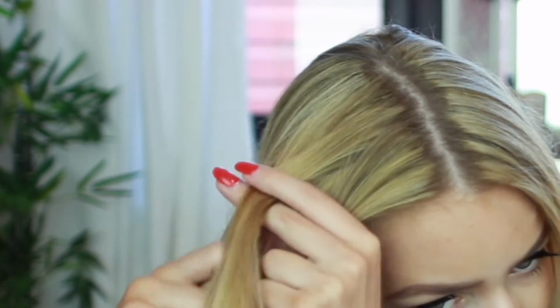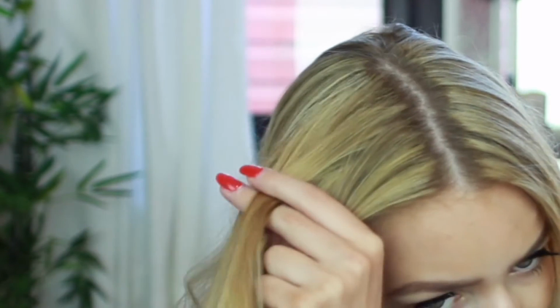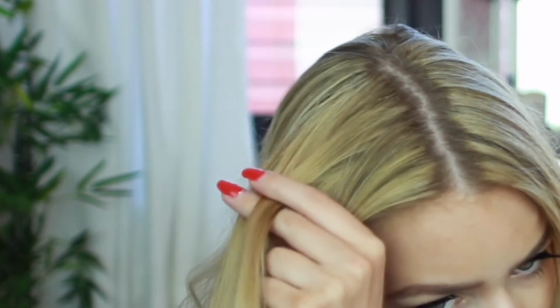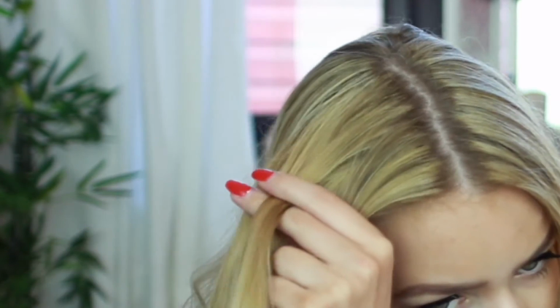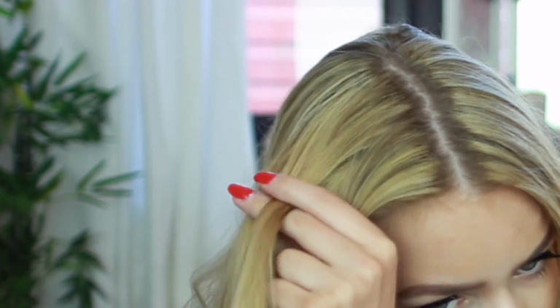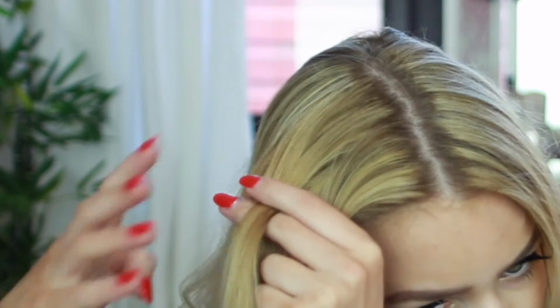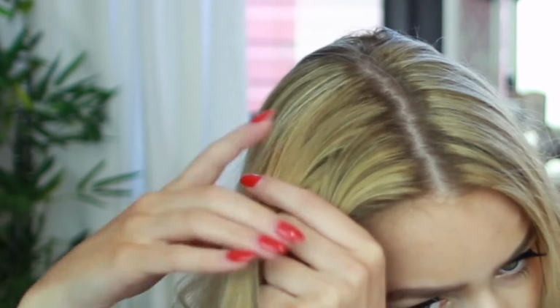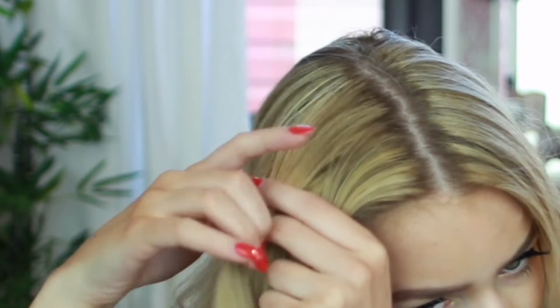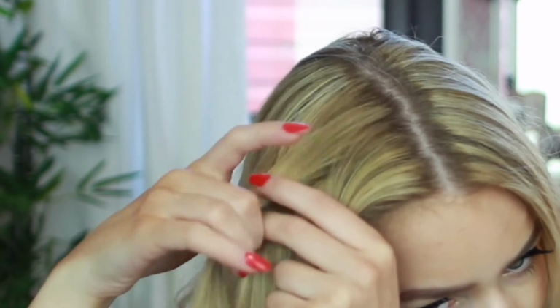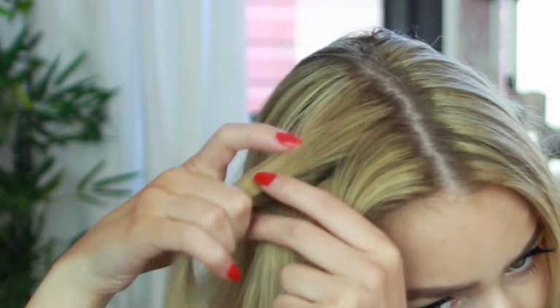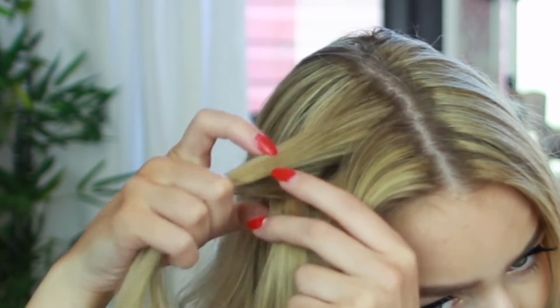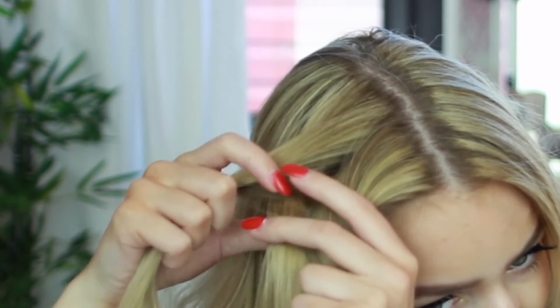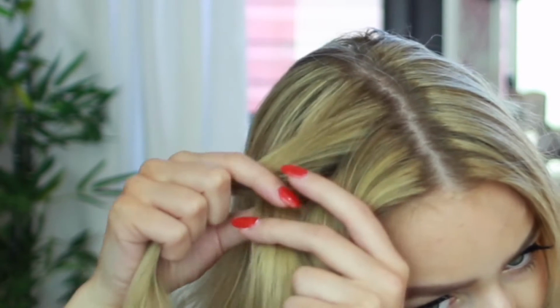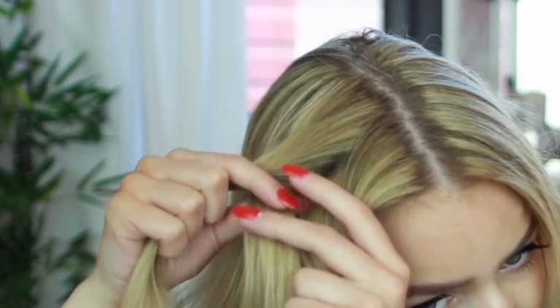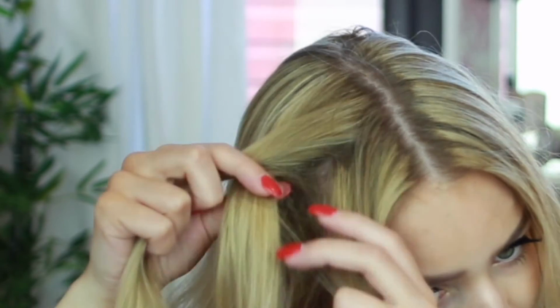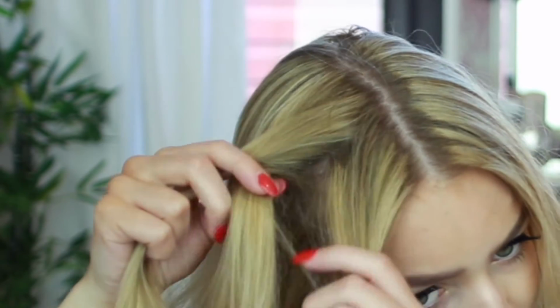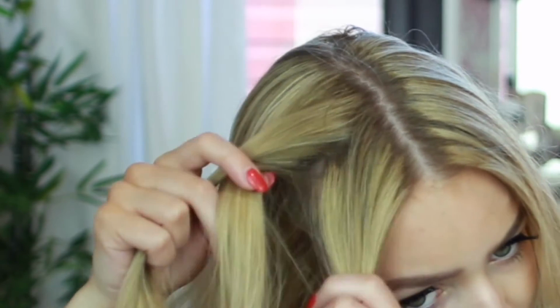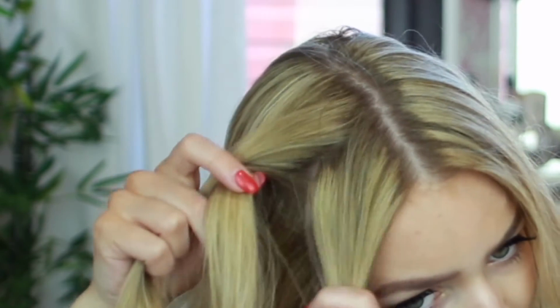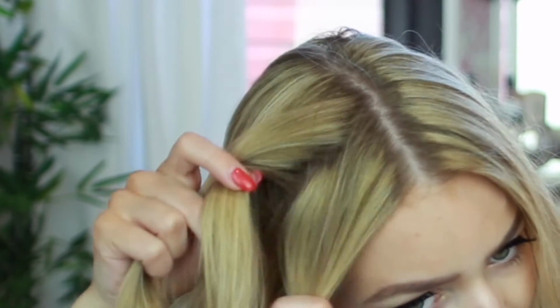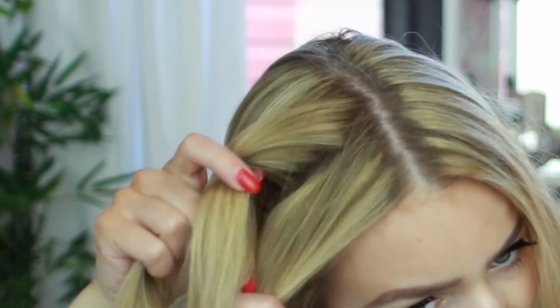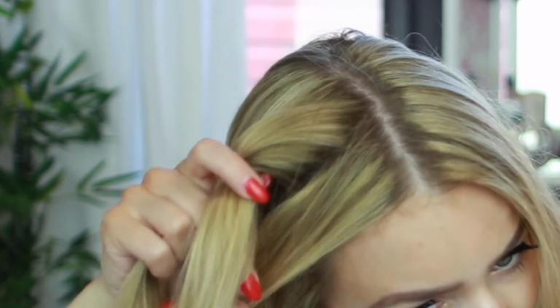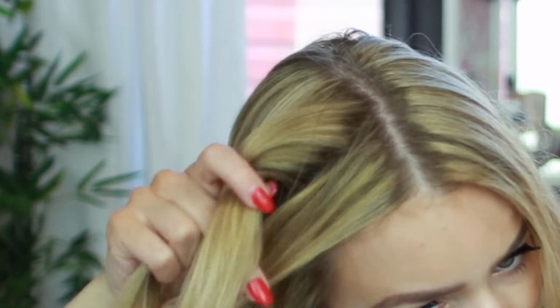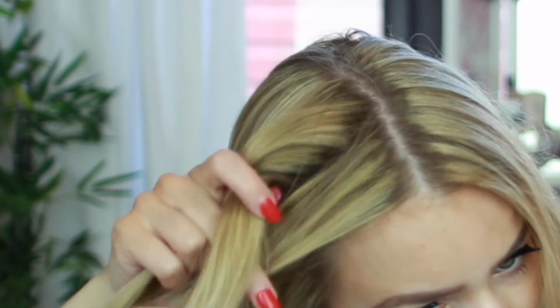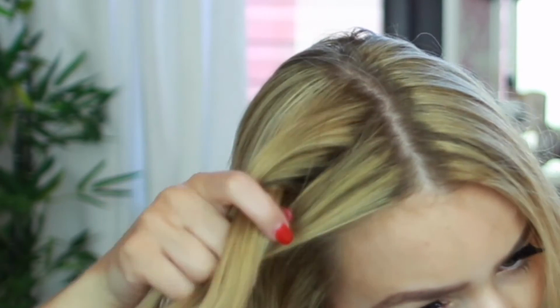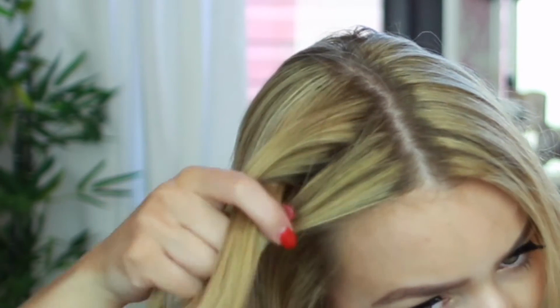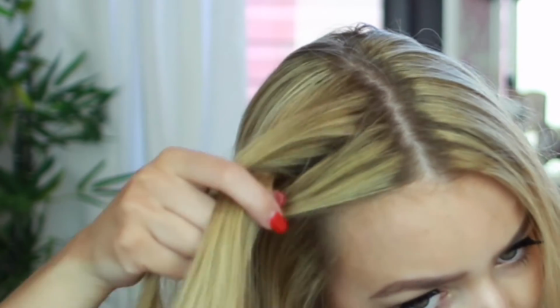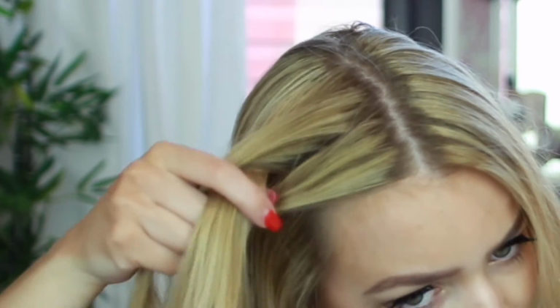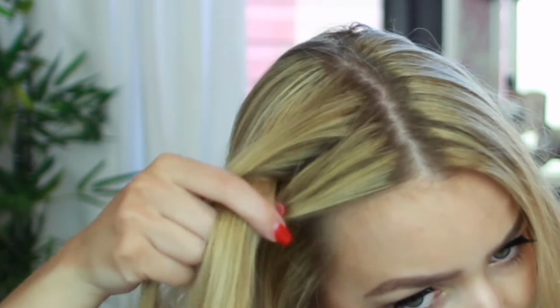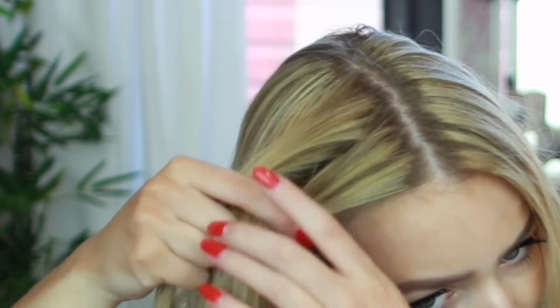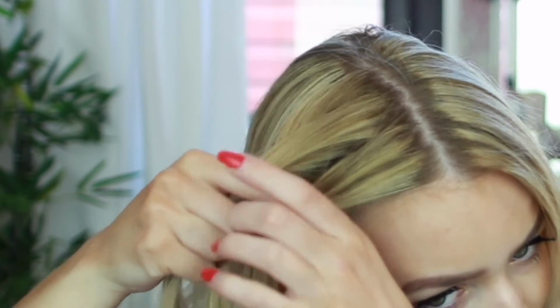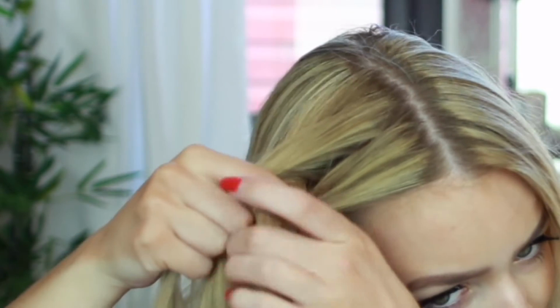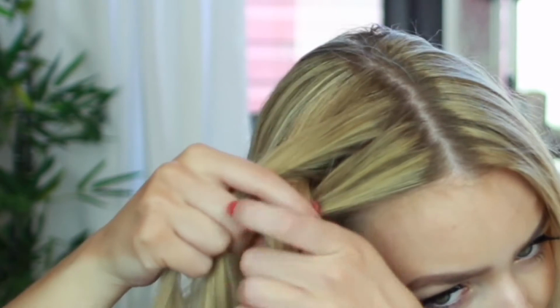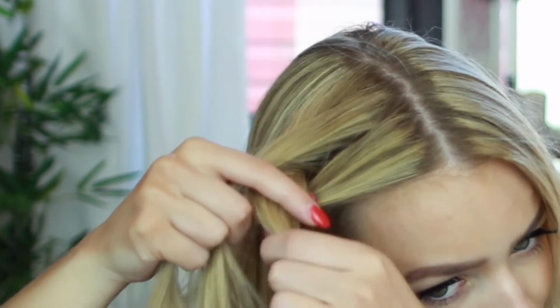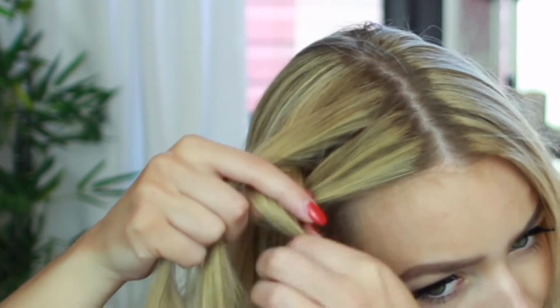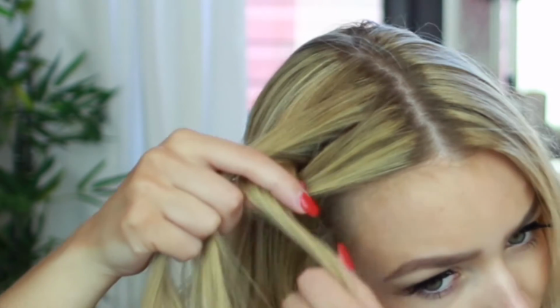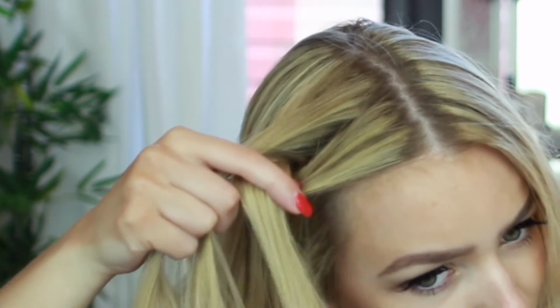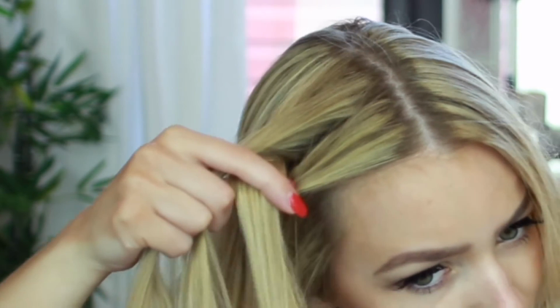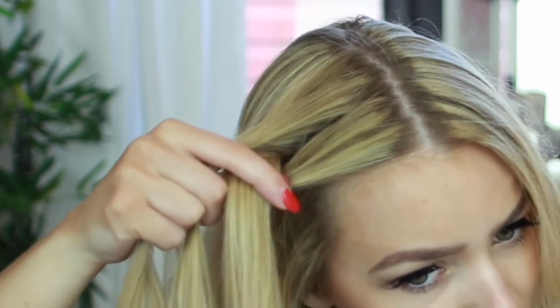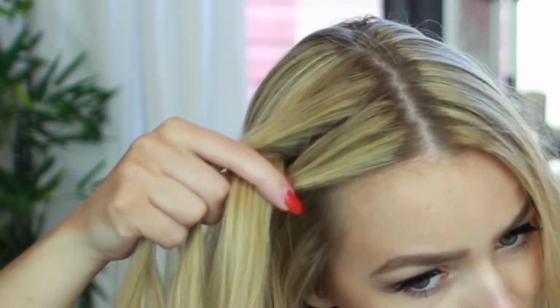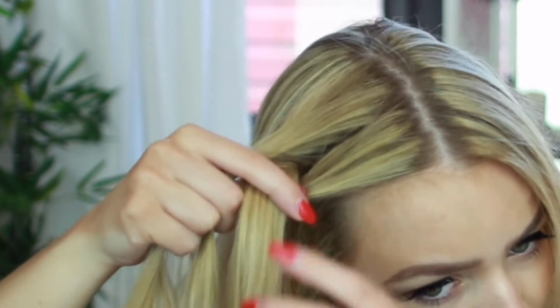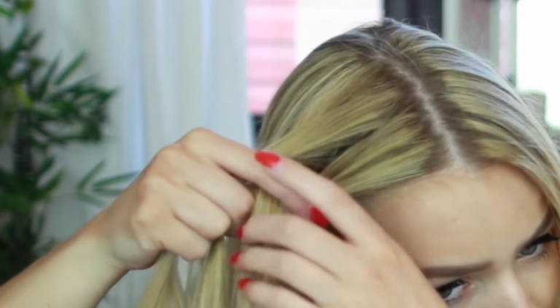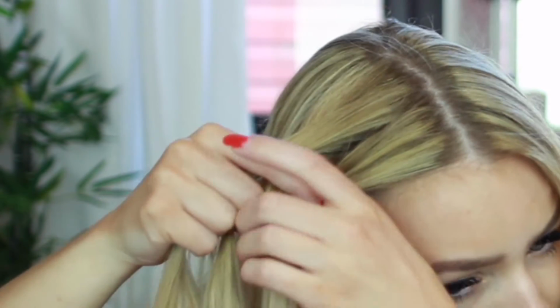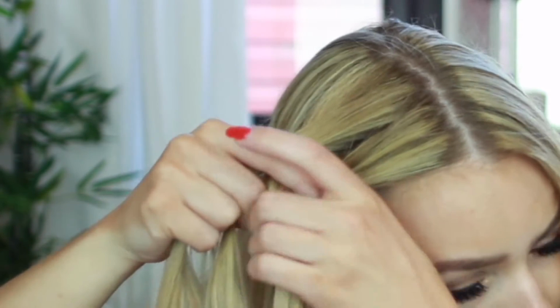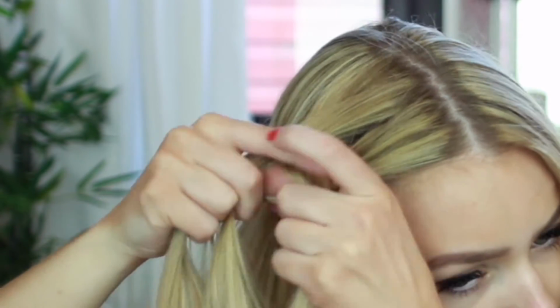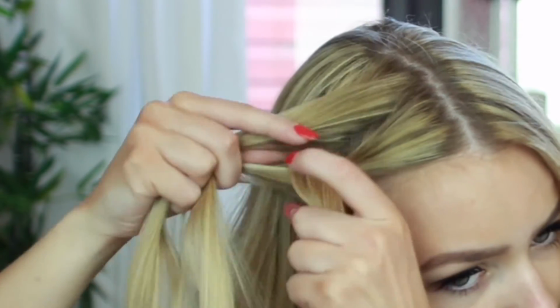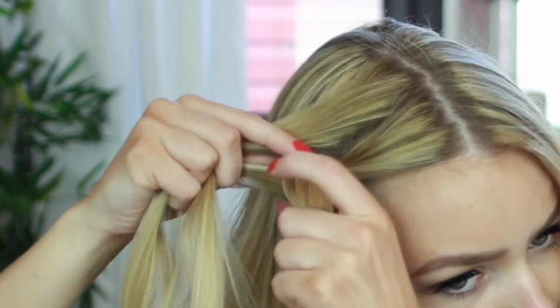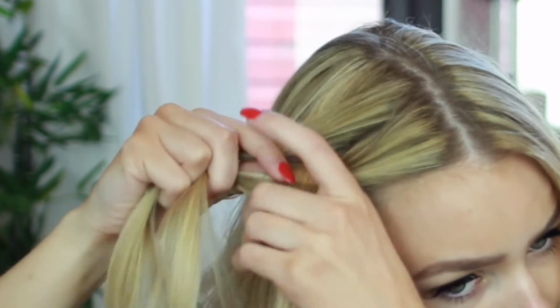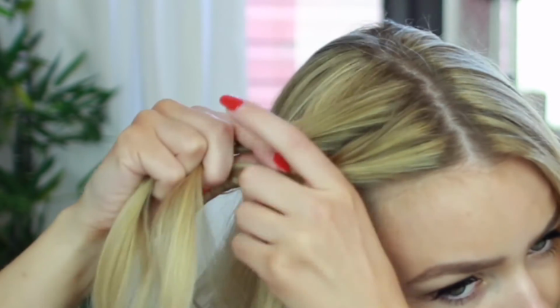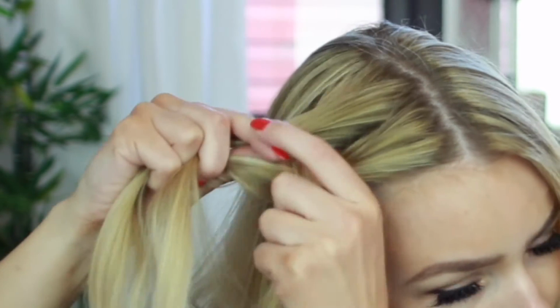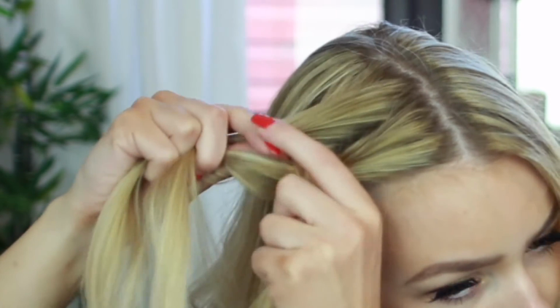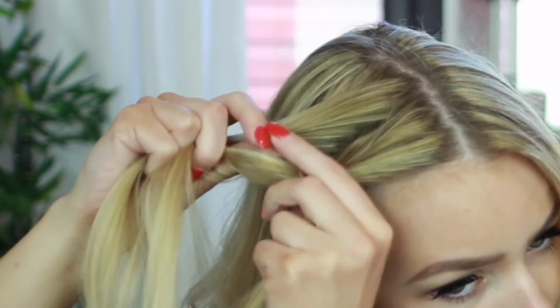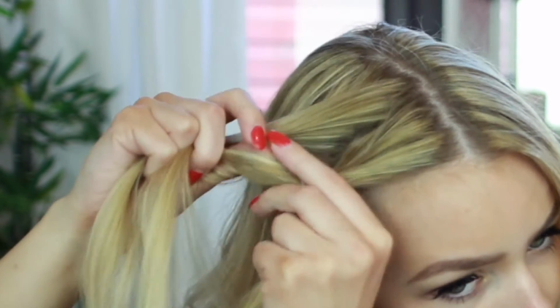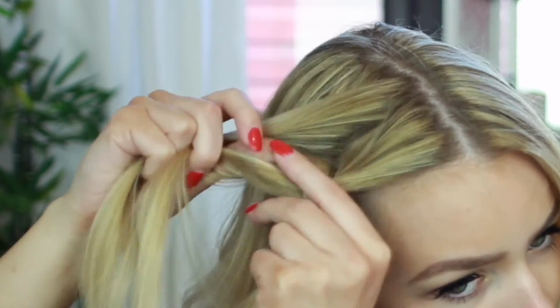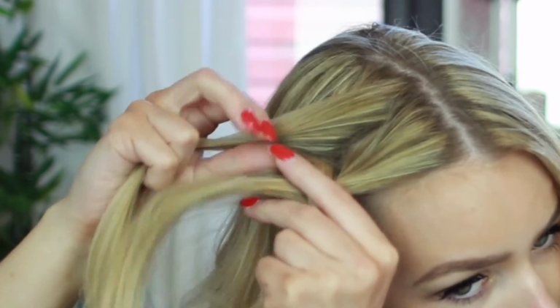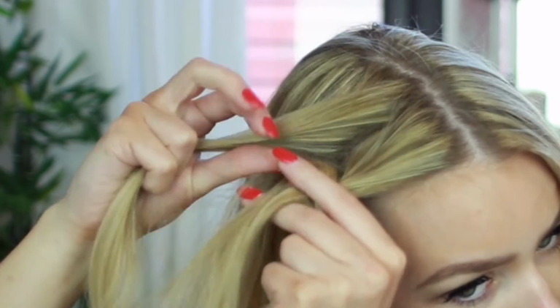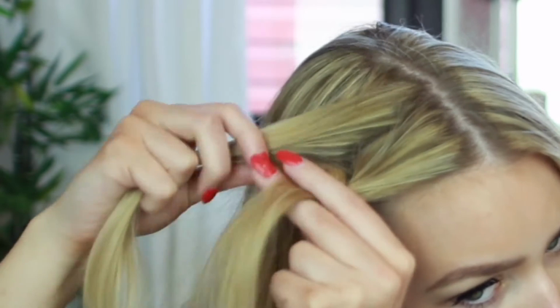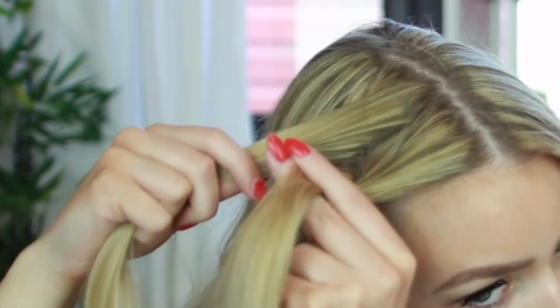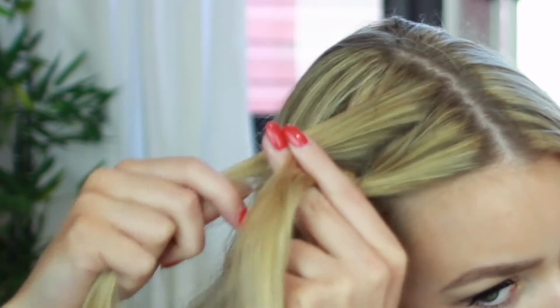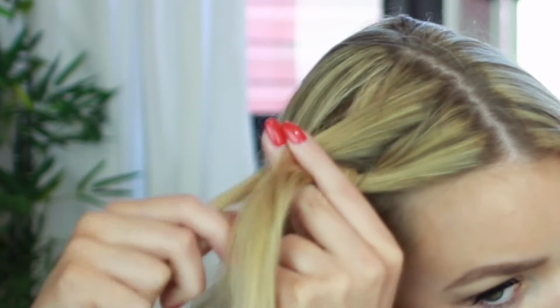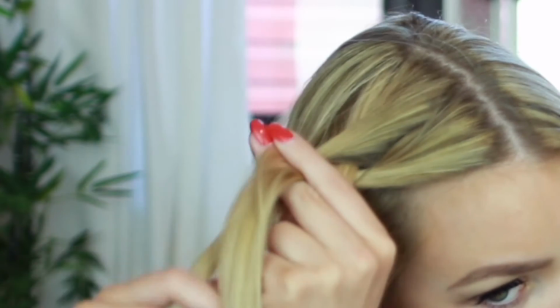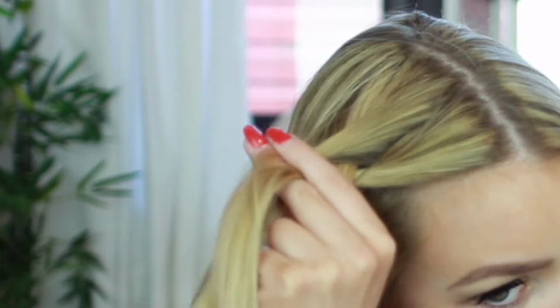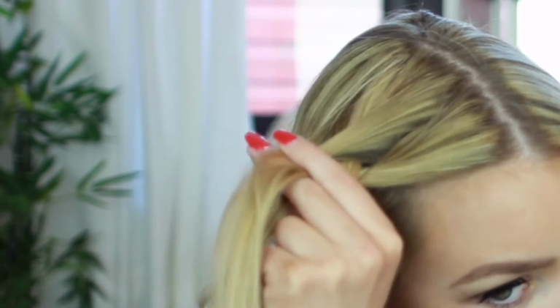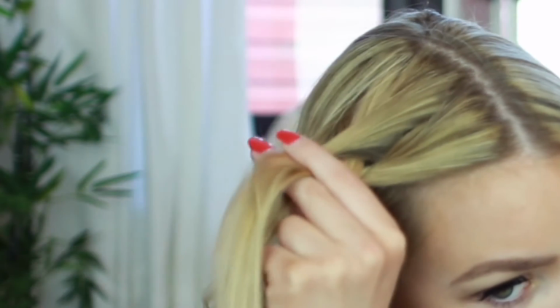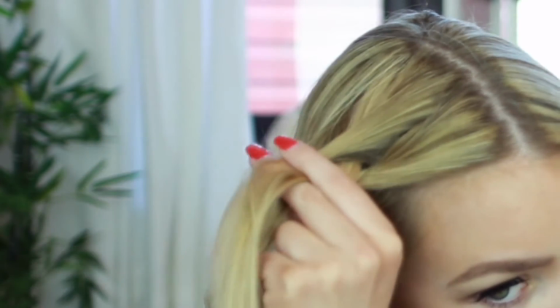I'm braiding my hair by placing one of the outer strands under the middle strand, then taking the opposite outer strand and placing it under the middle strand.